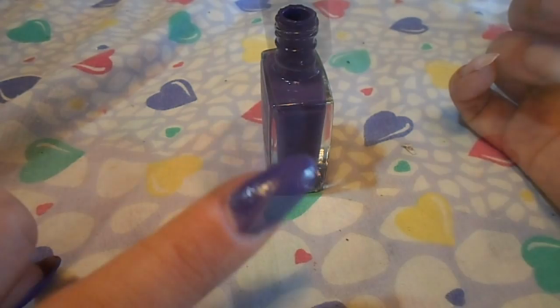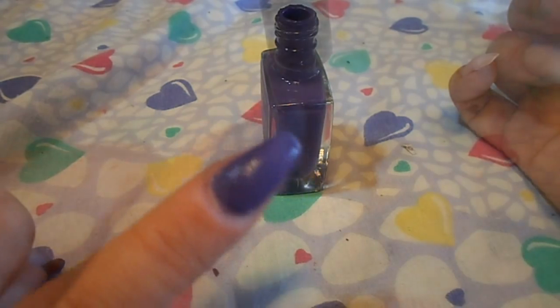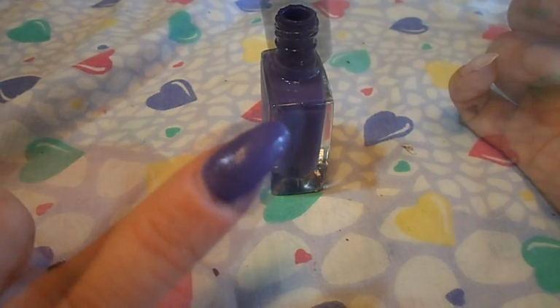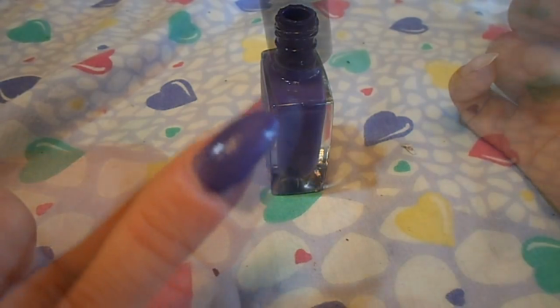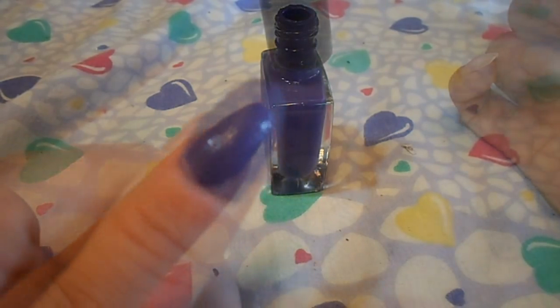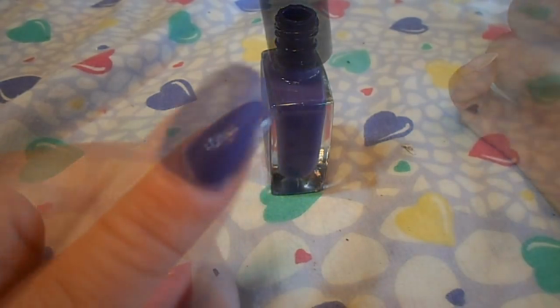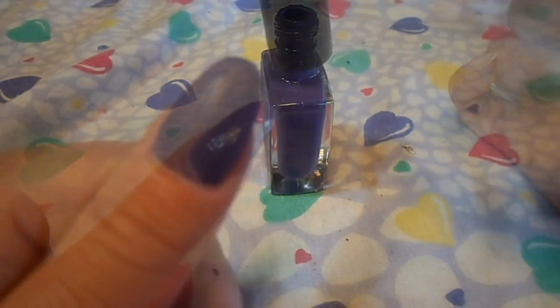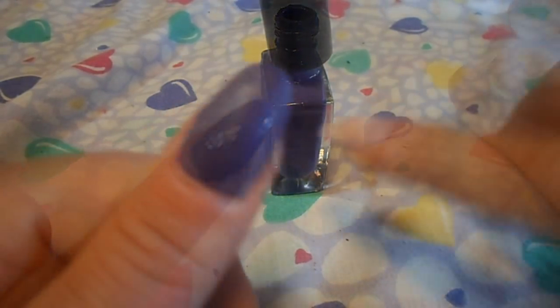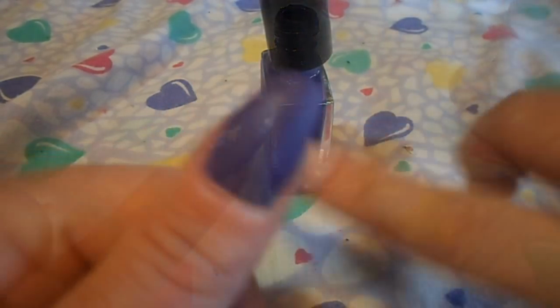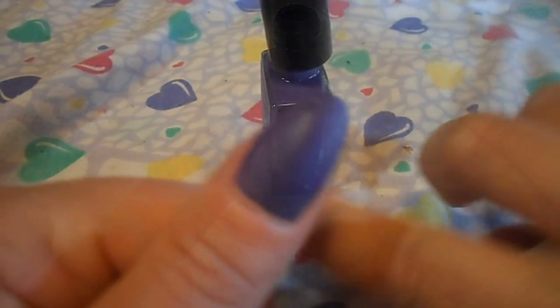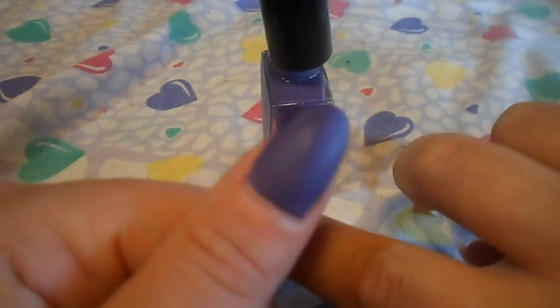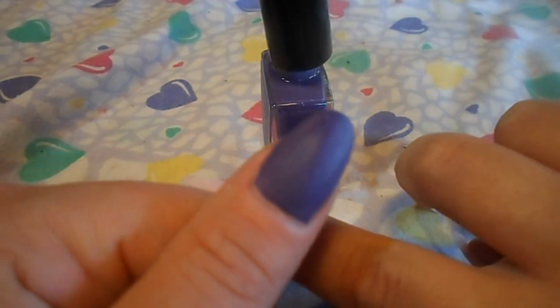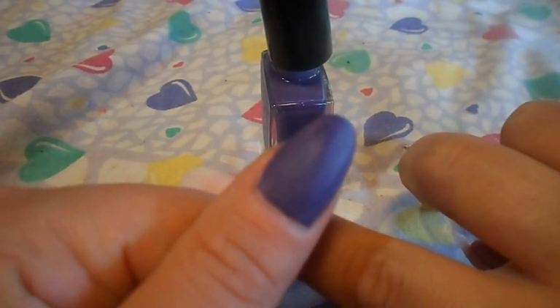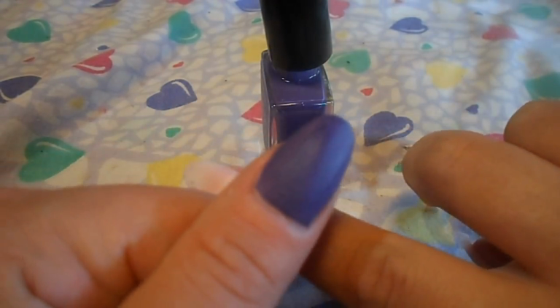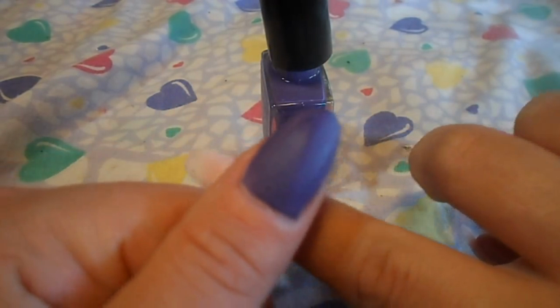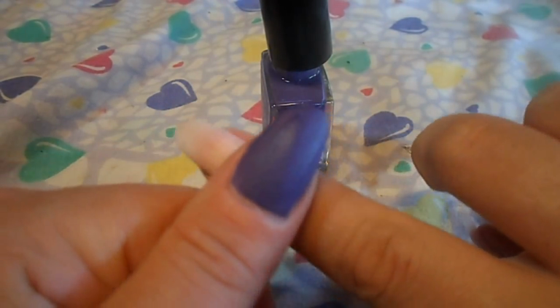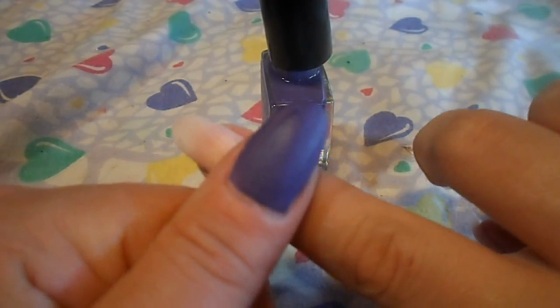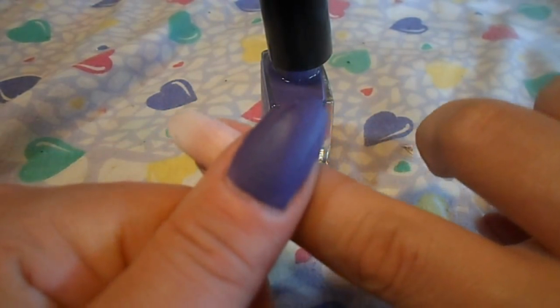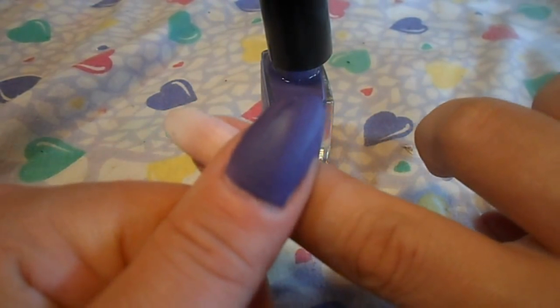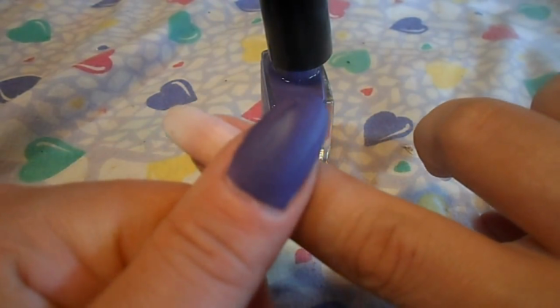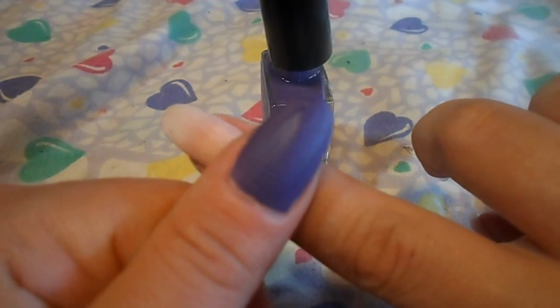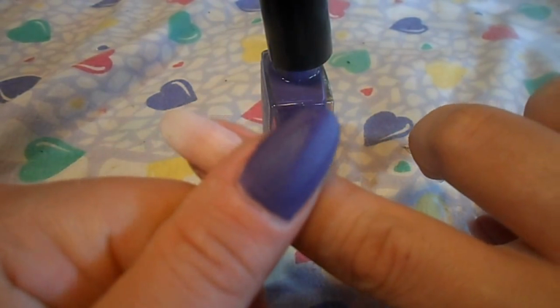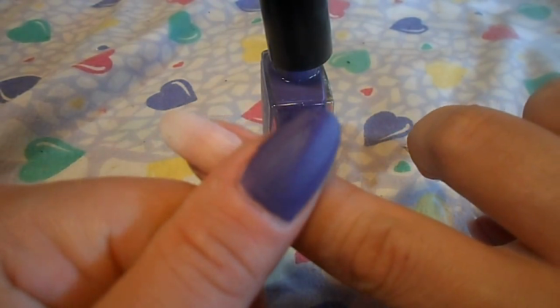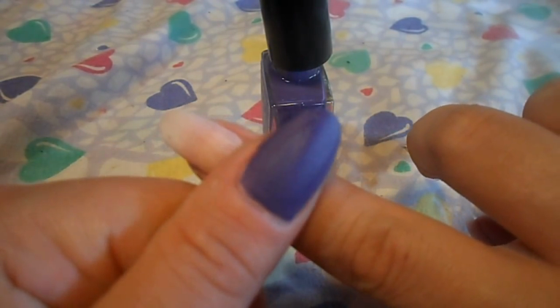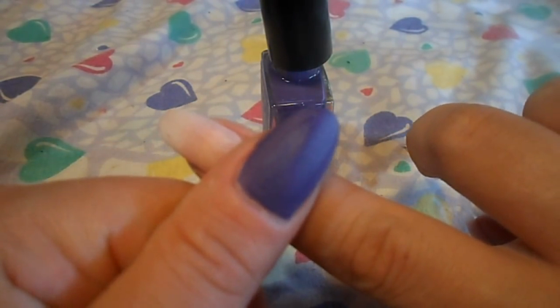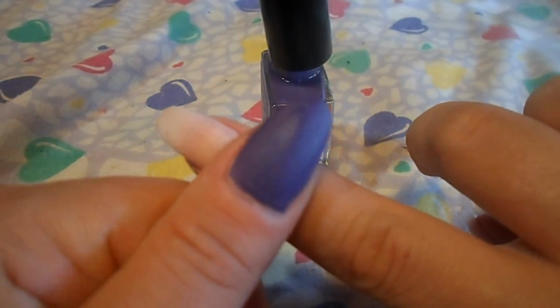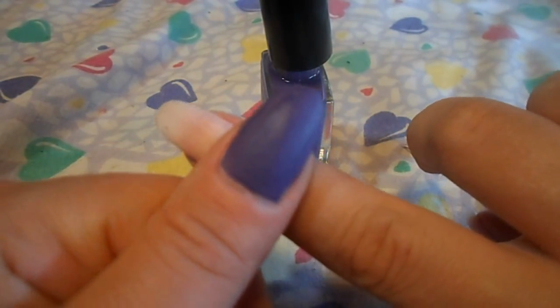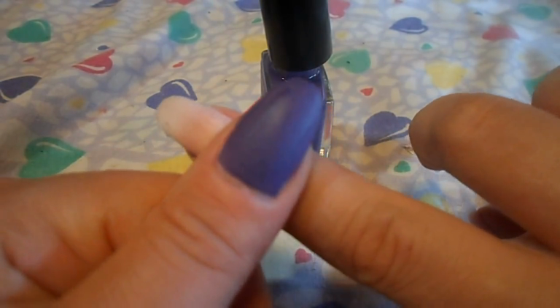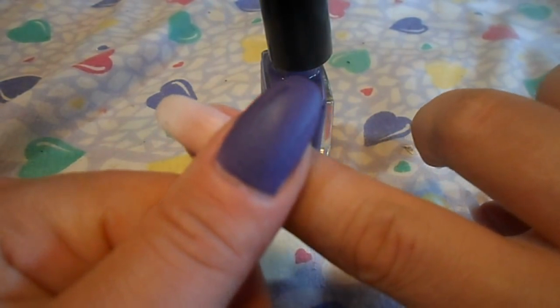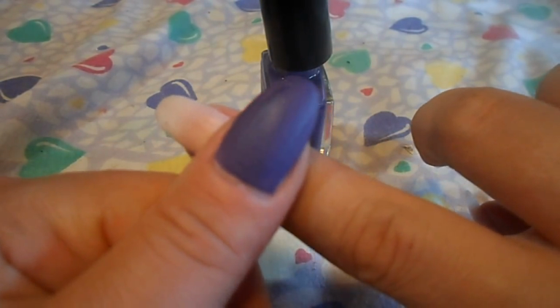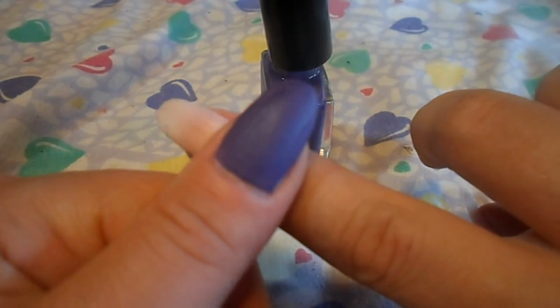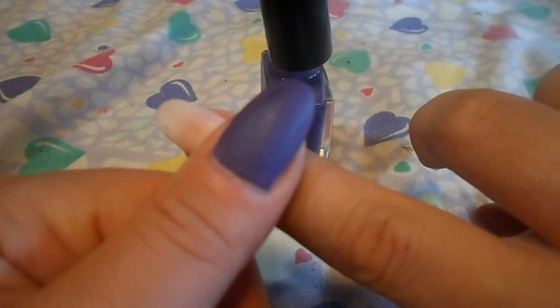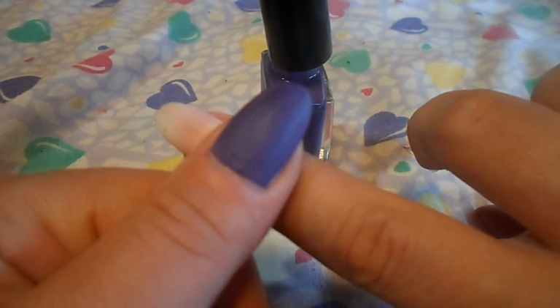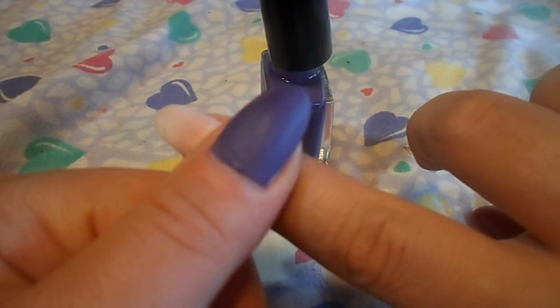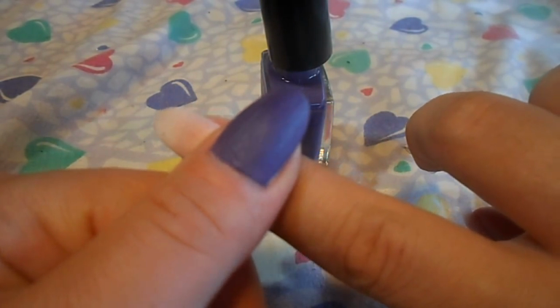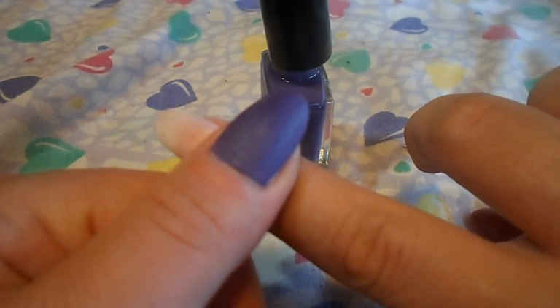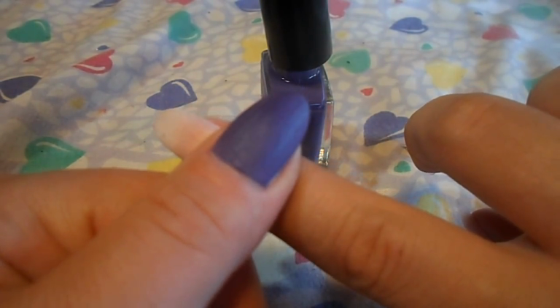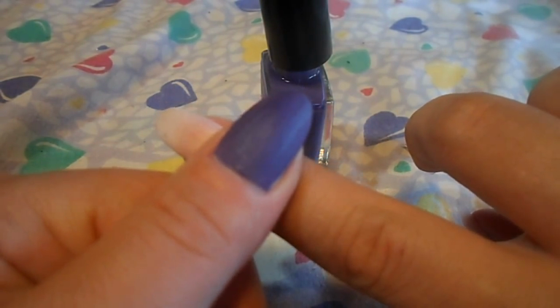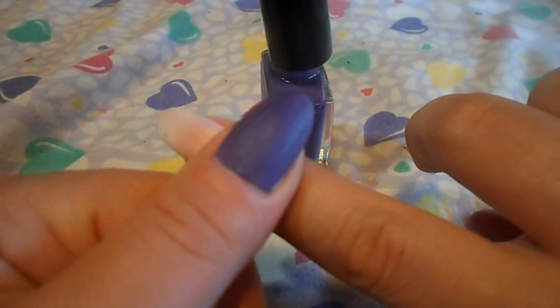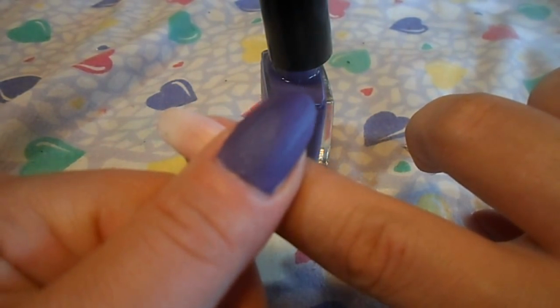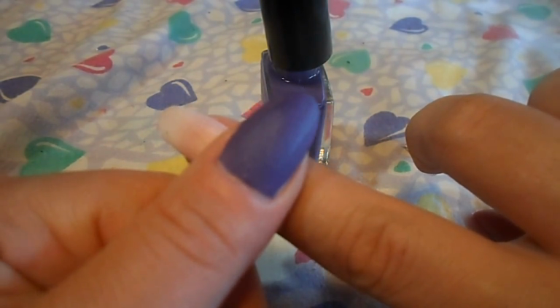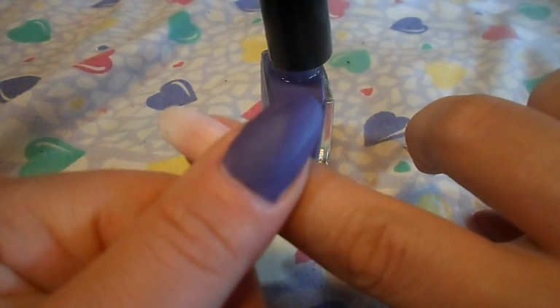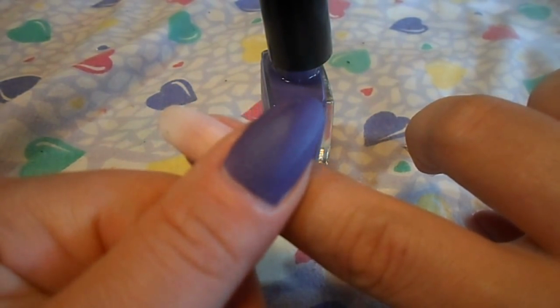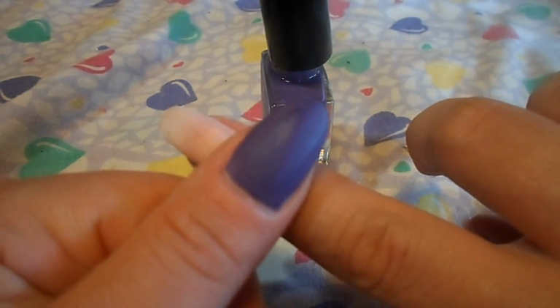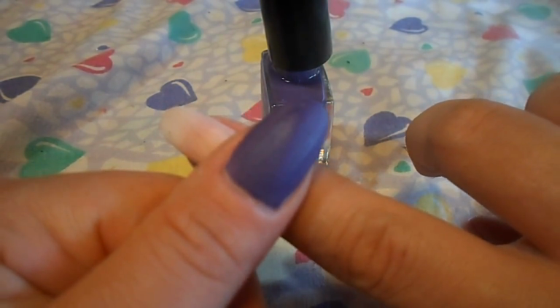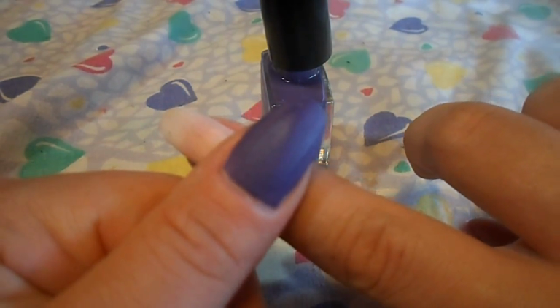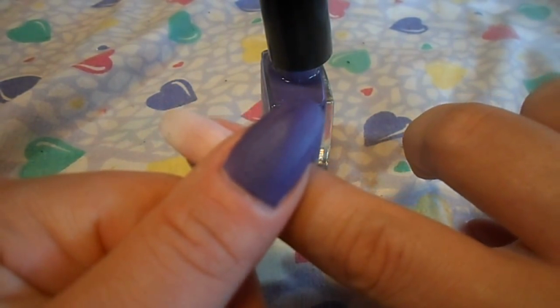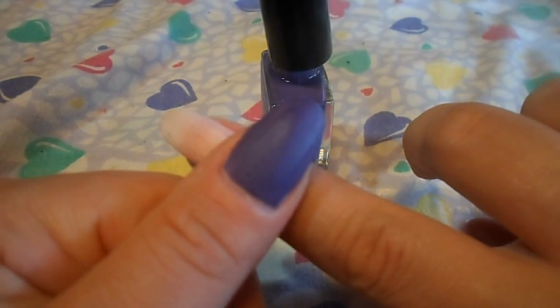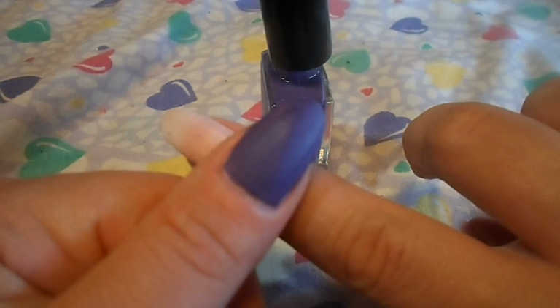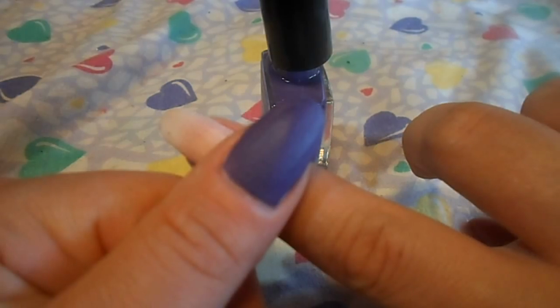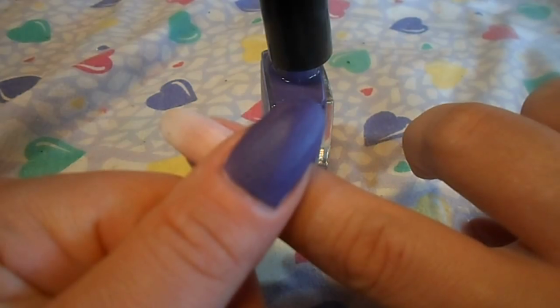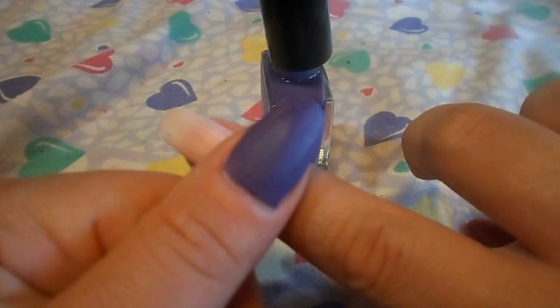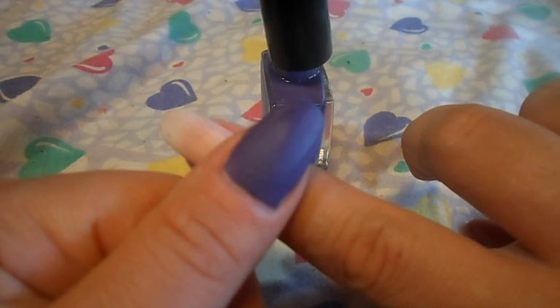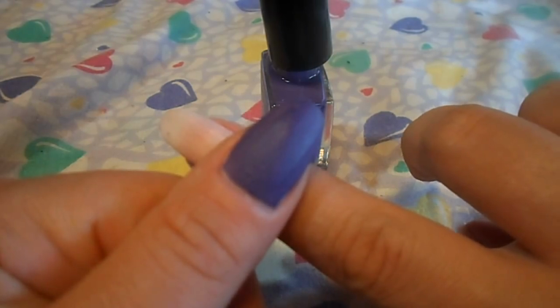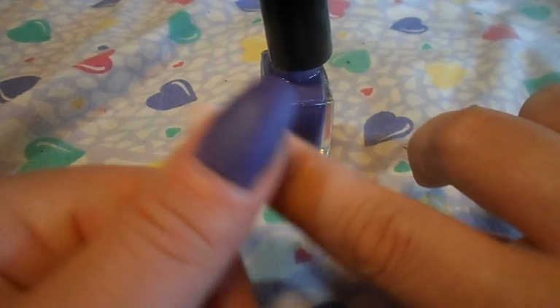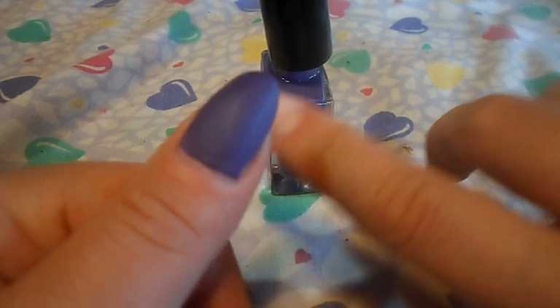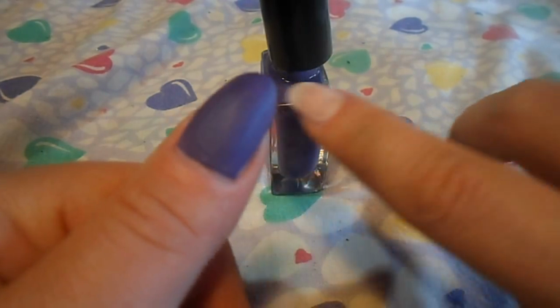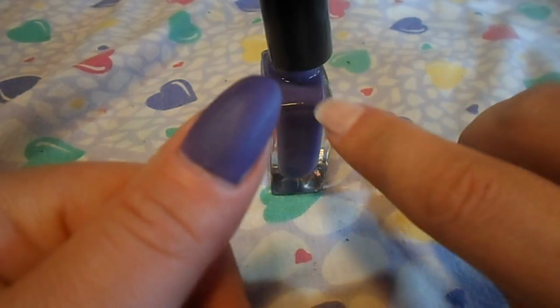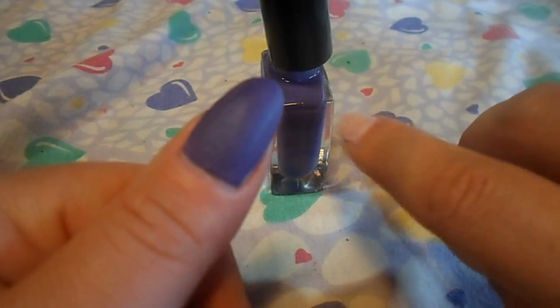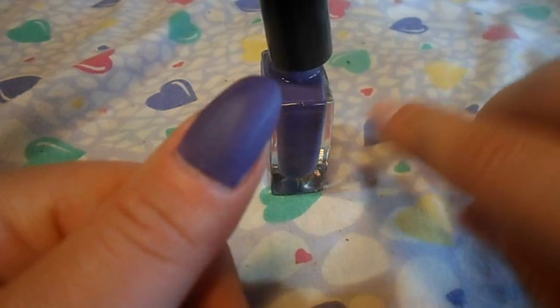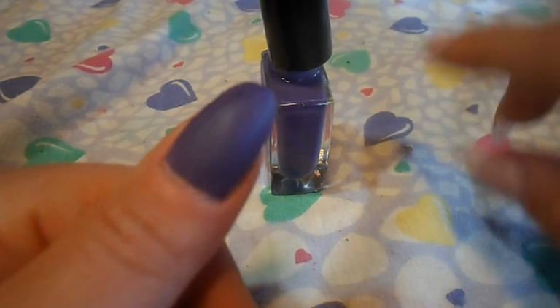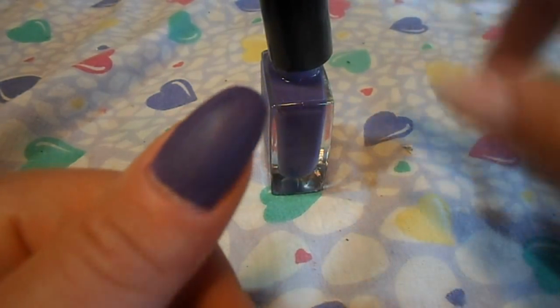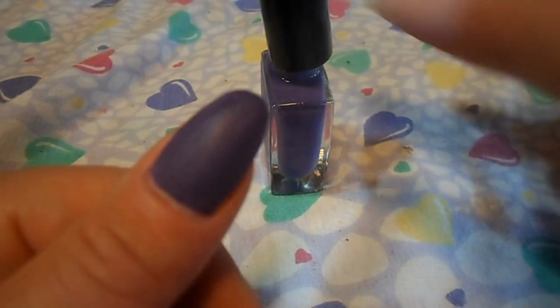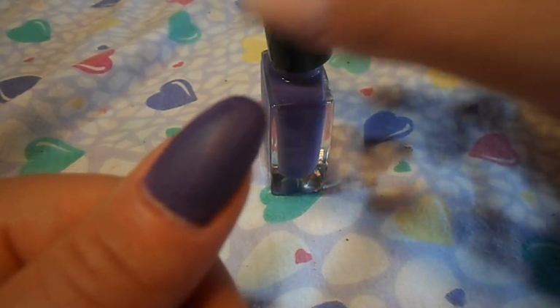So that is the first coat on the thumb, and we're going to do the second coat.